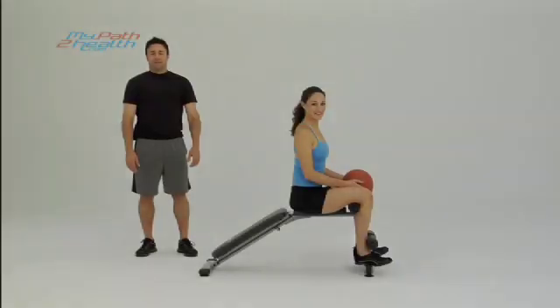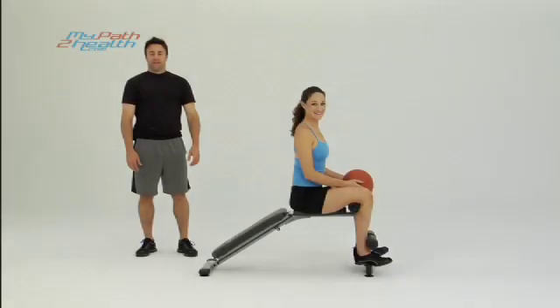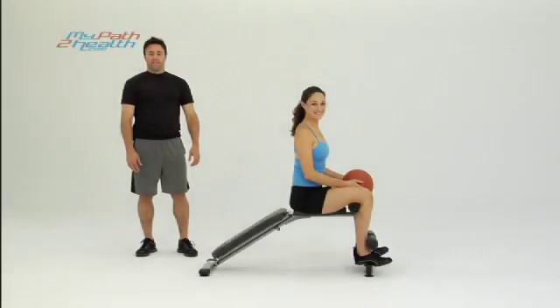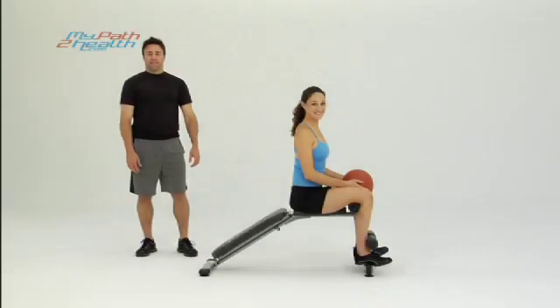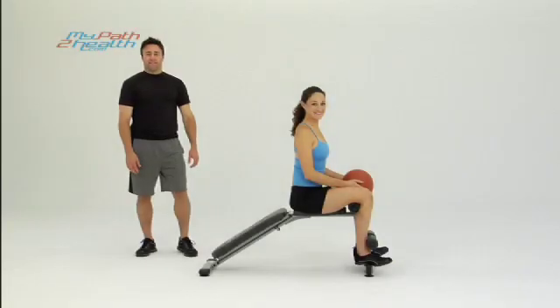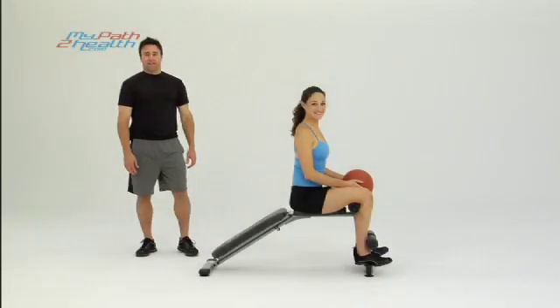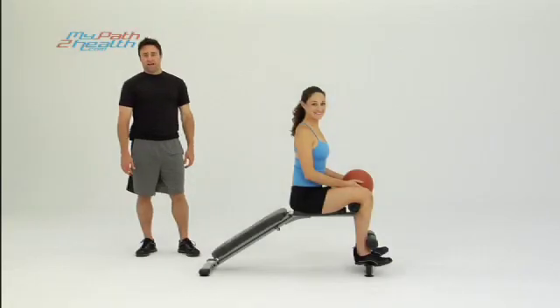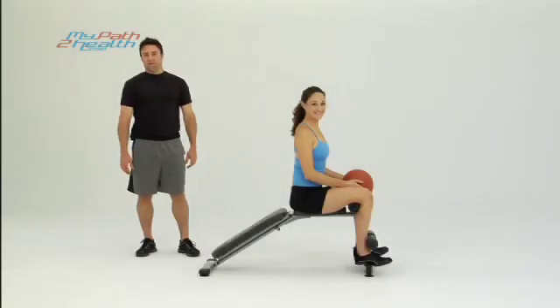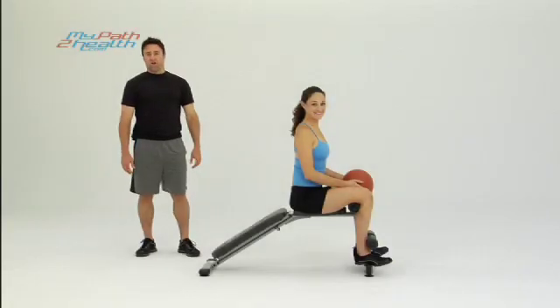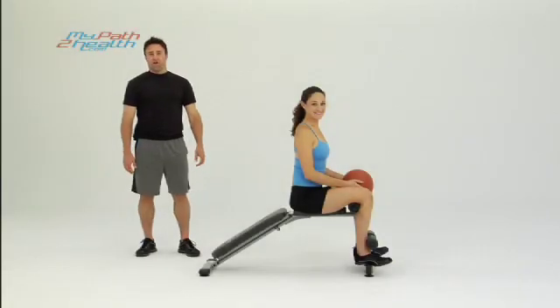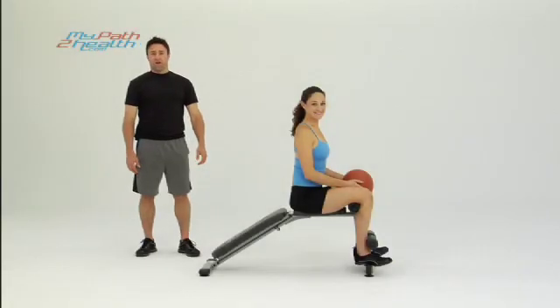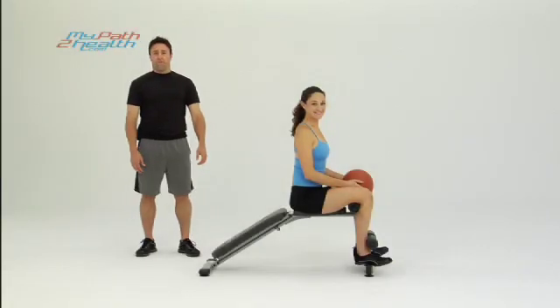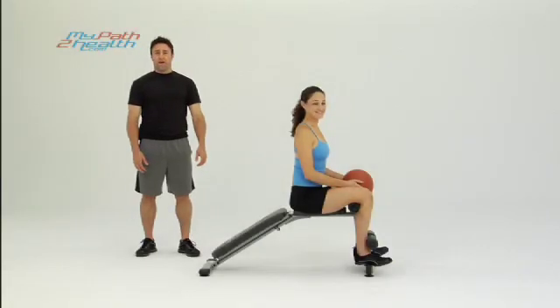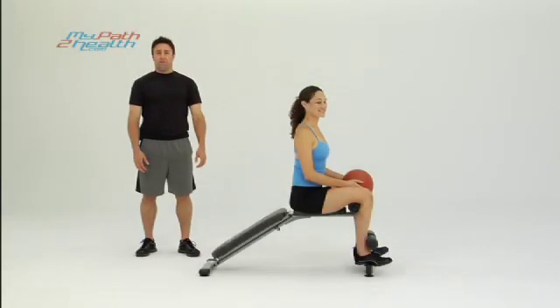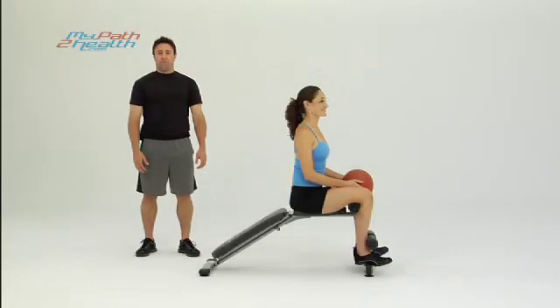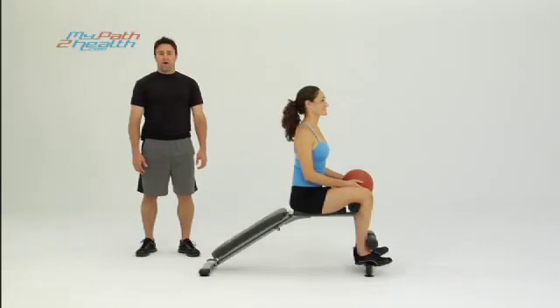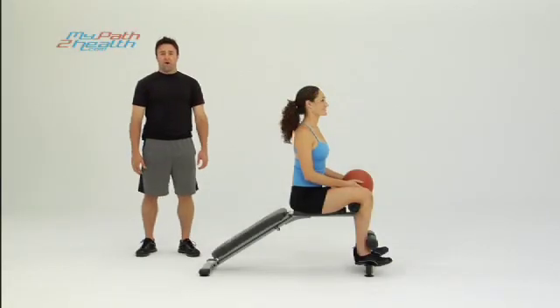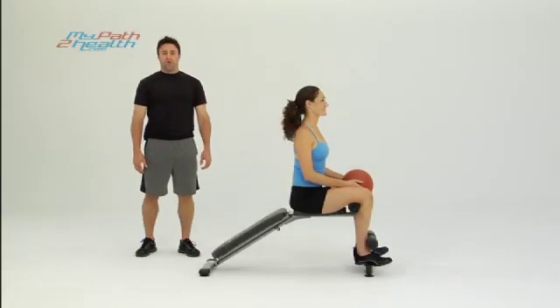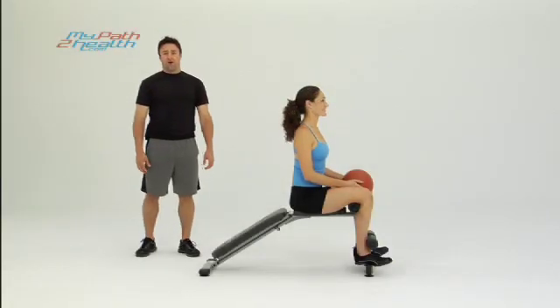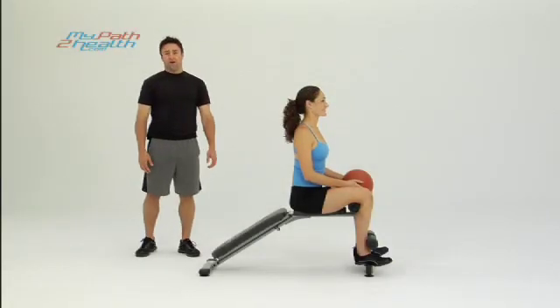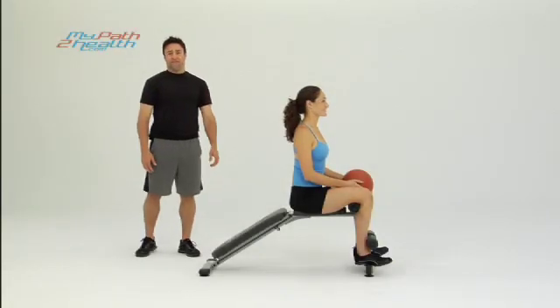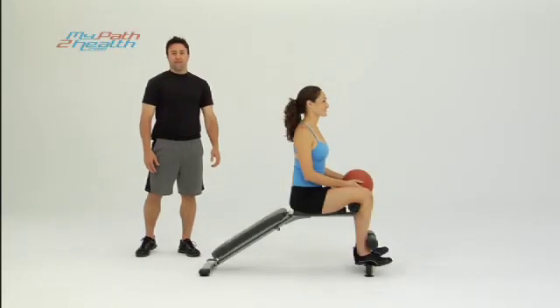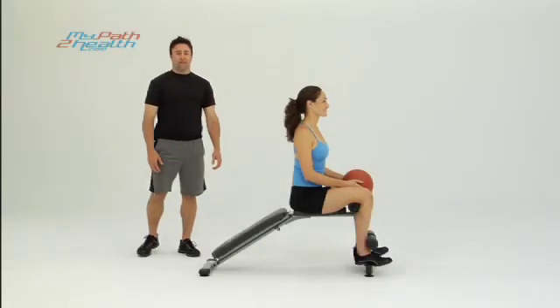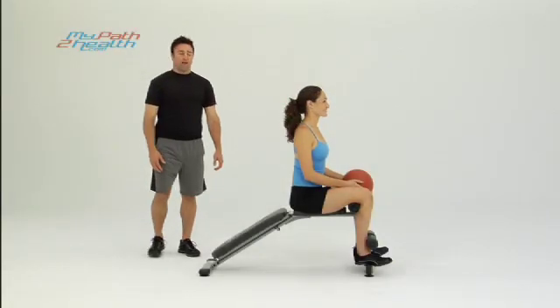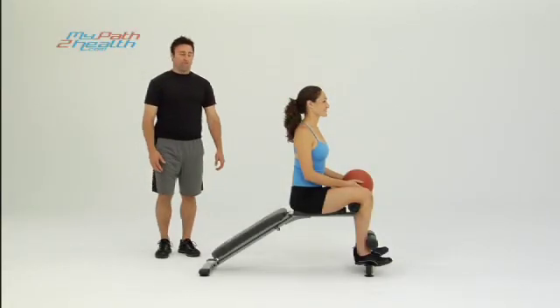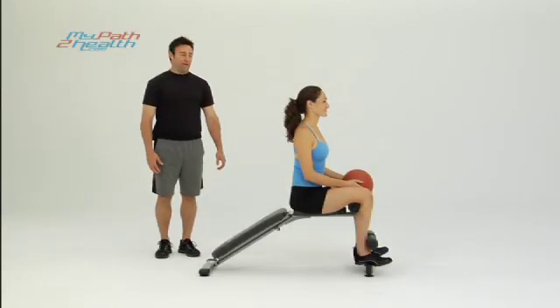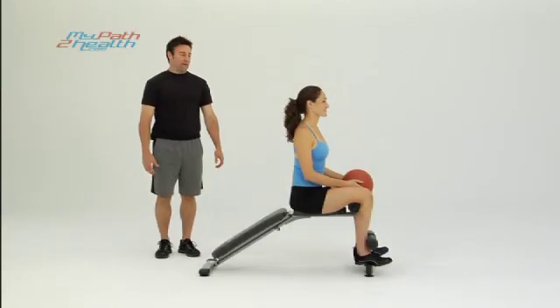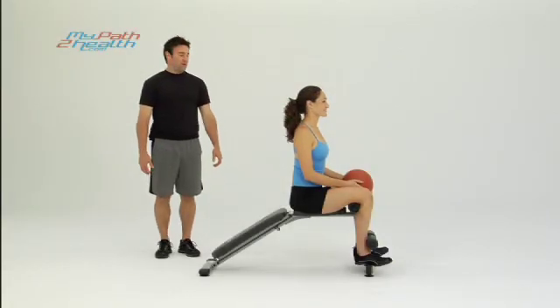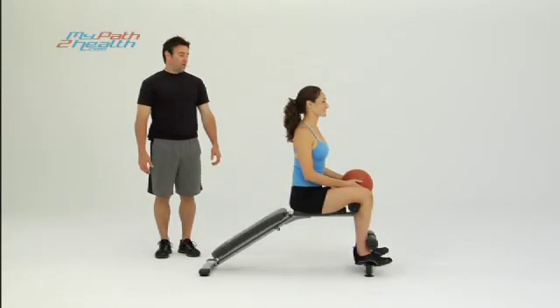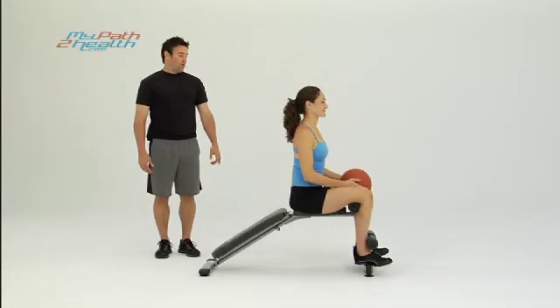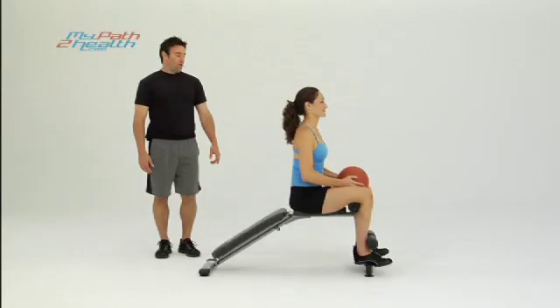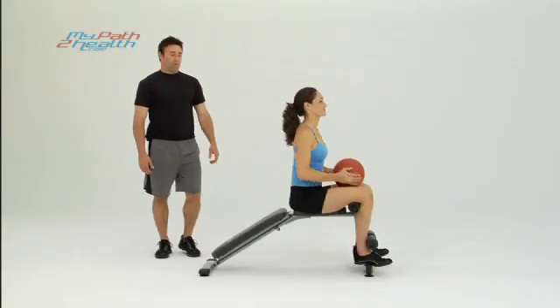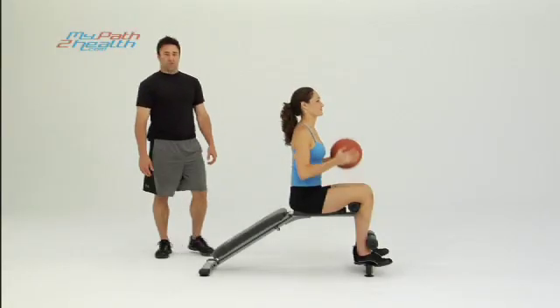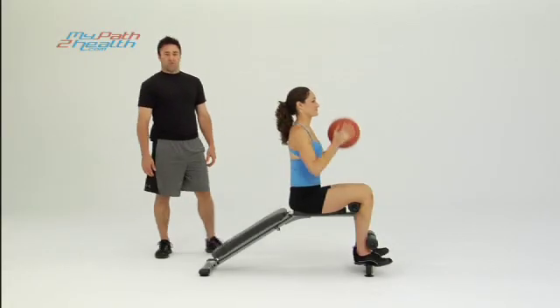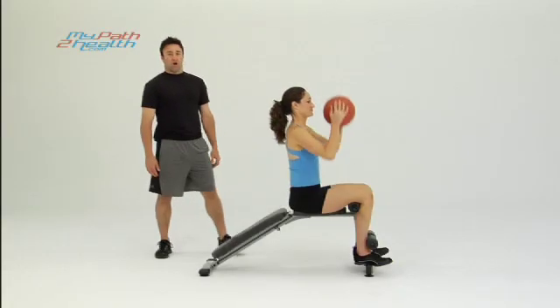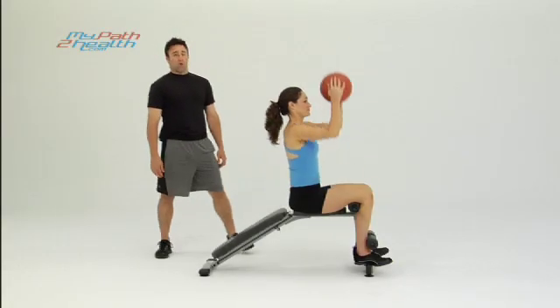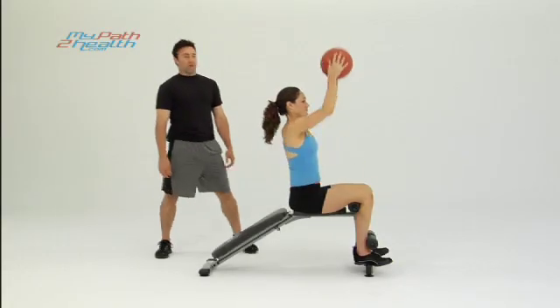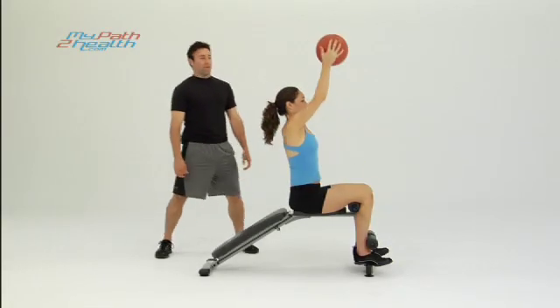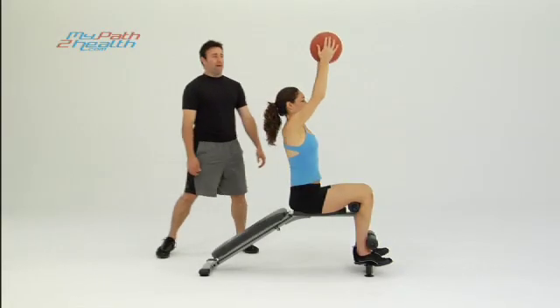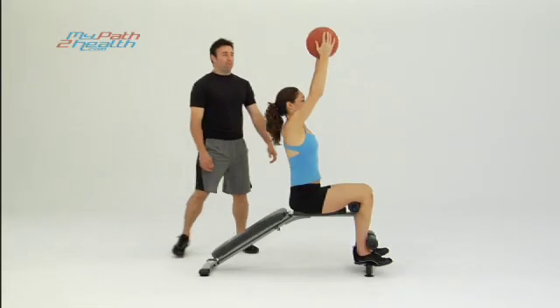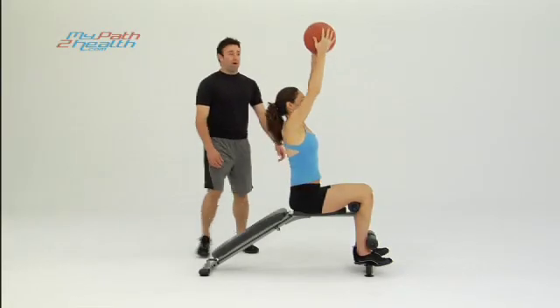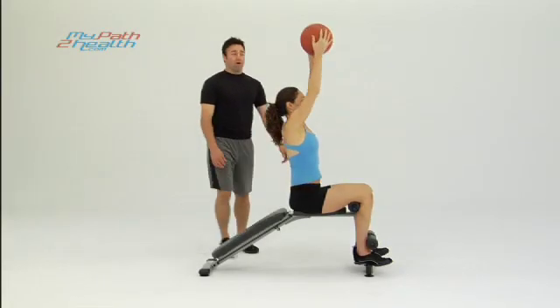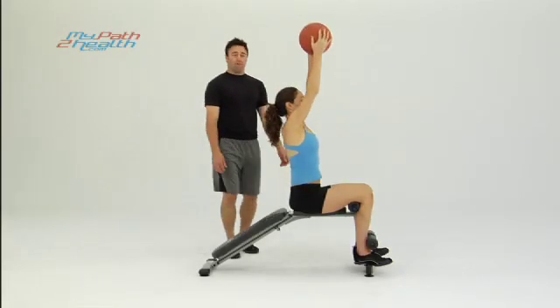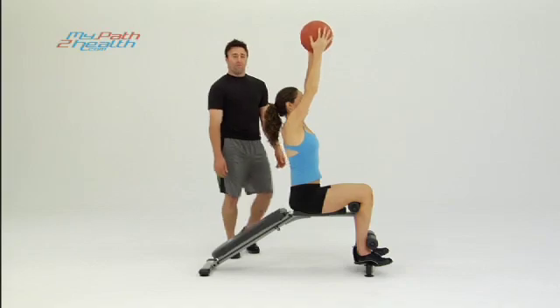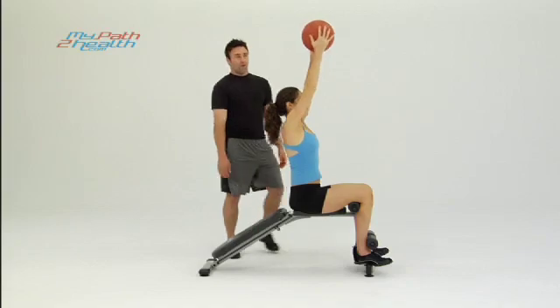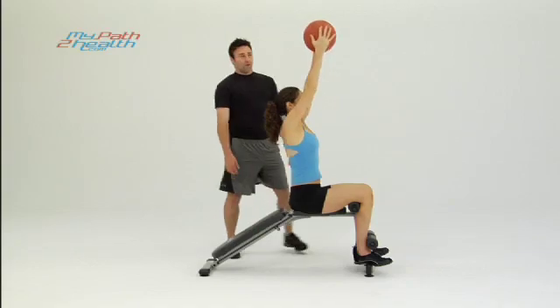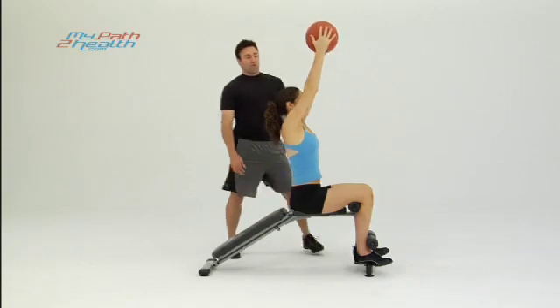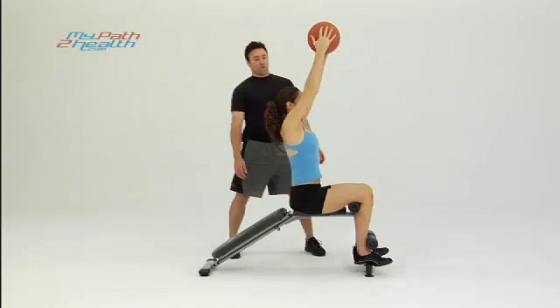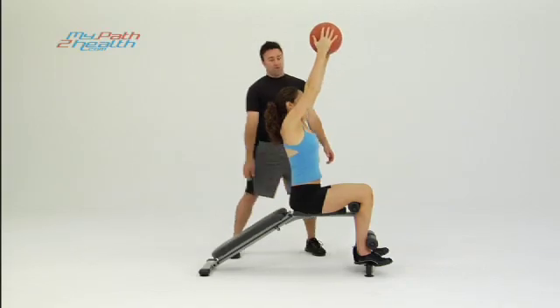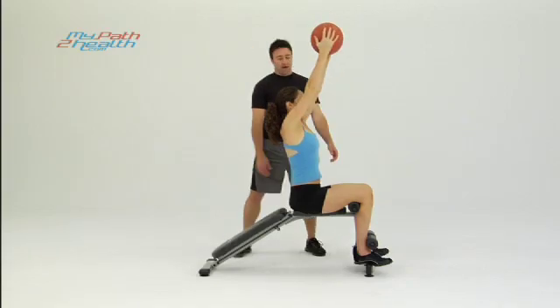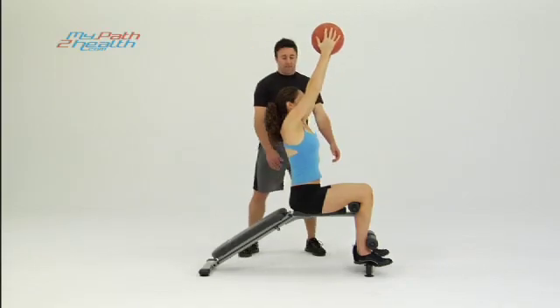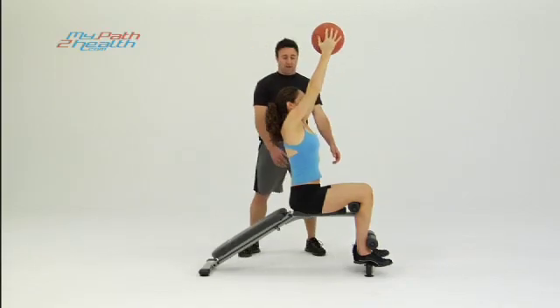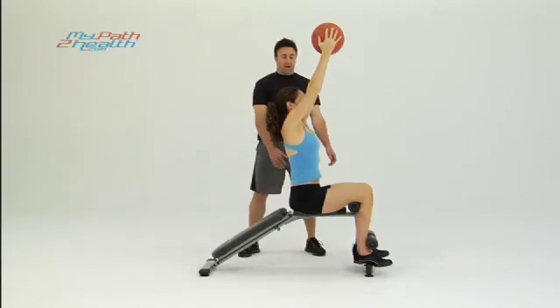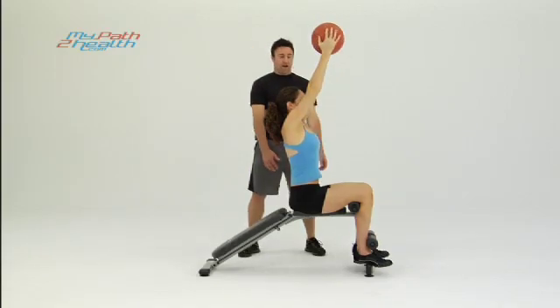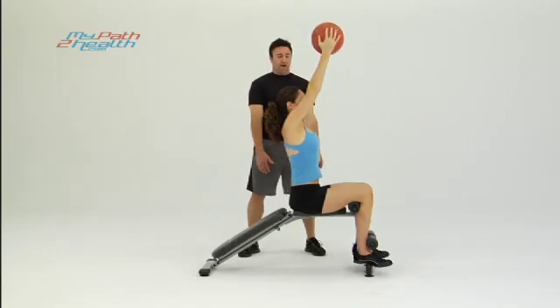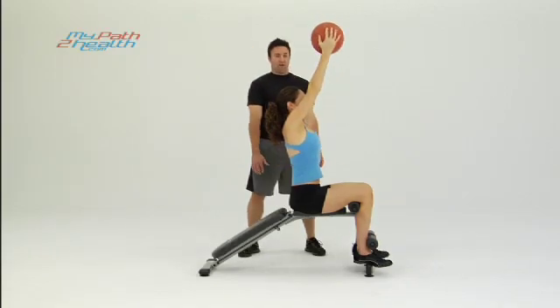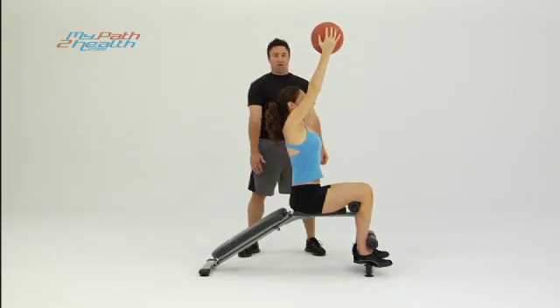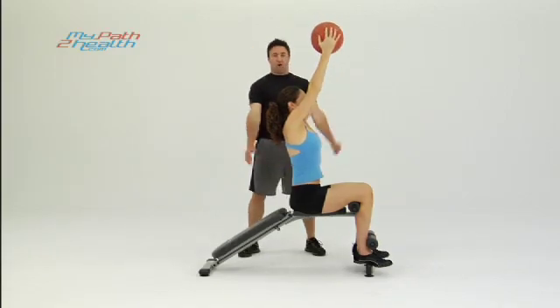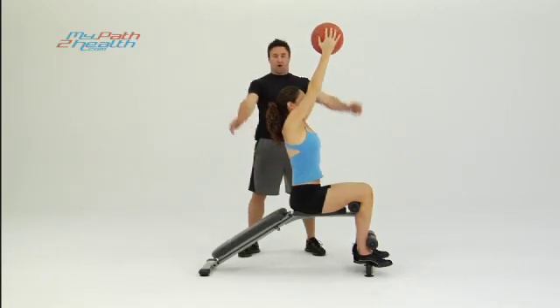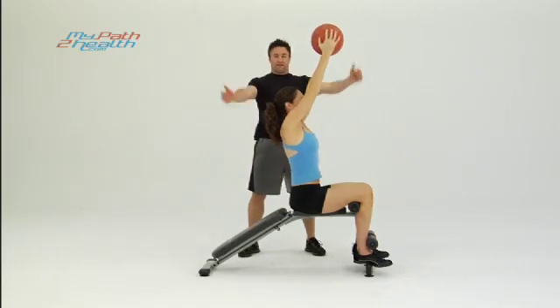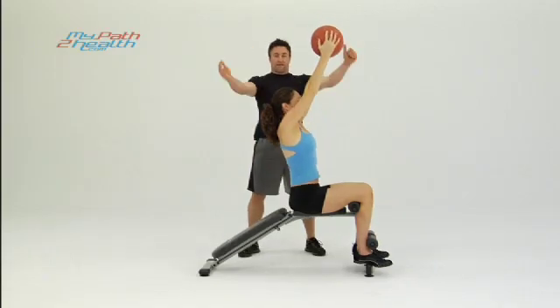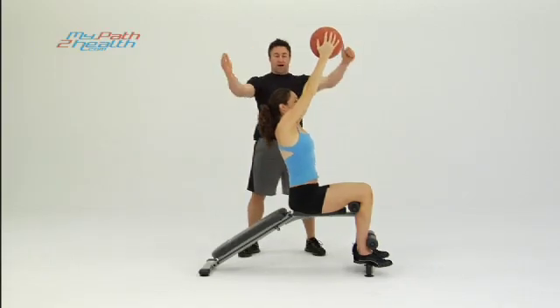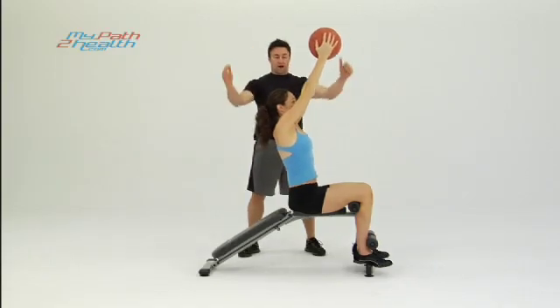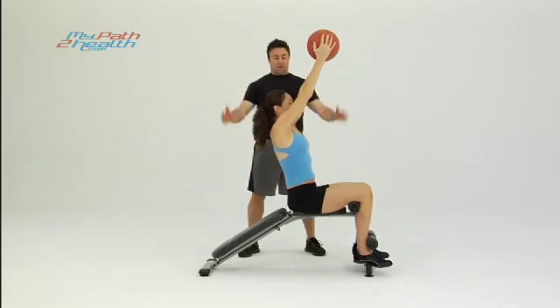This is Sit Ups Holding Up Med Ball on Decline Bench. I want to start with the med ball straight up in the air, arms locked.